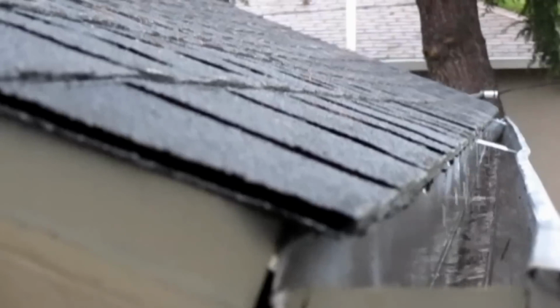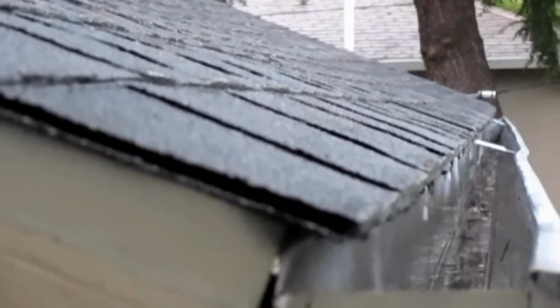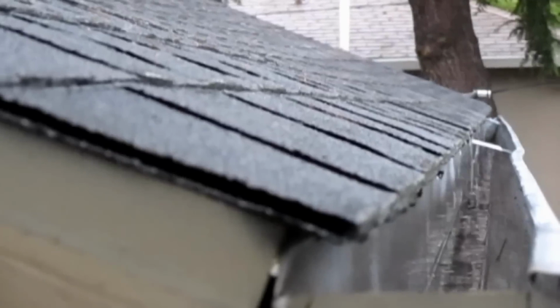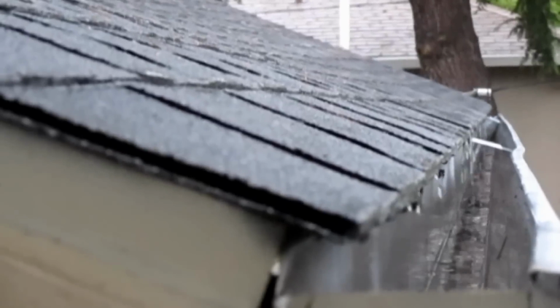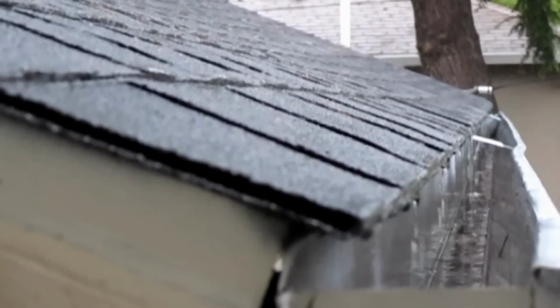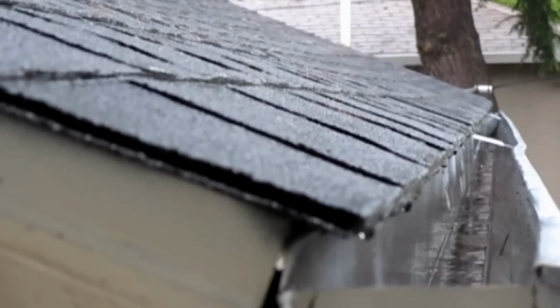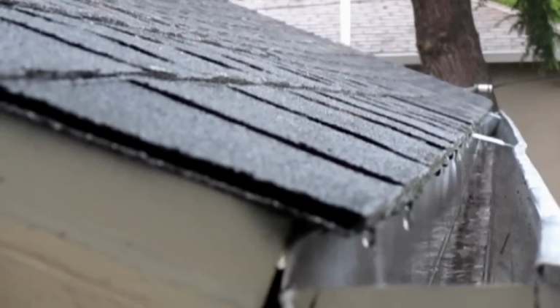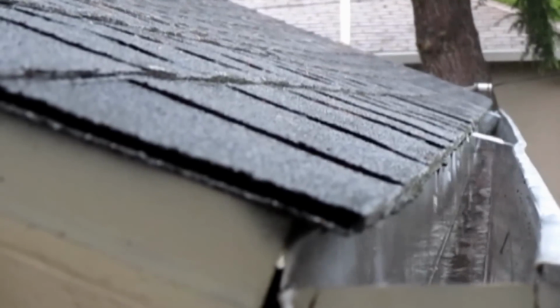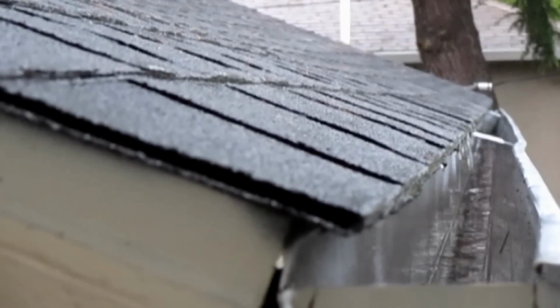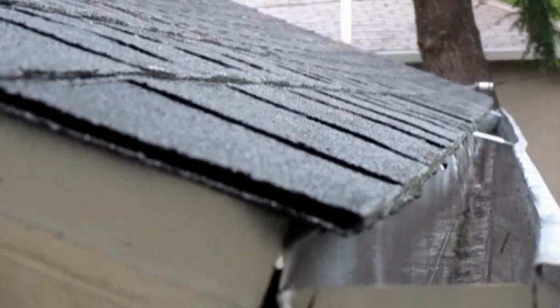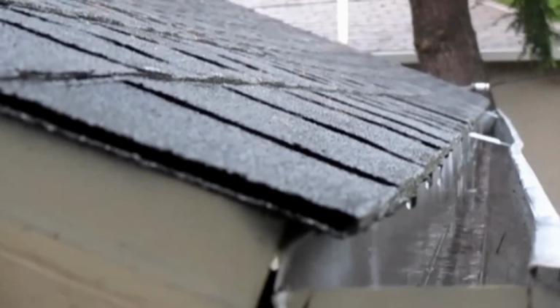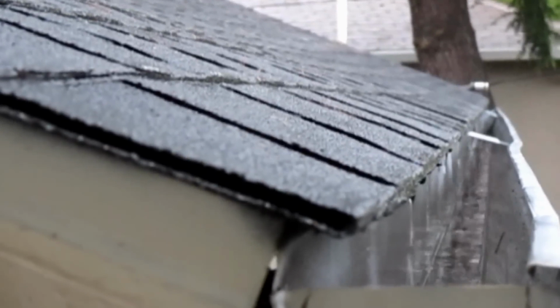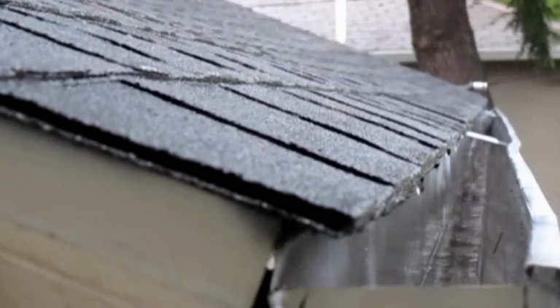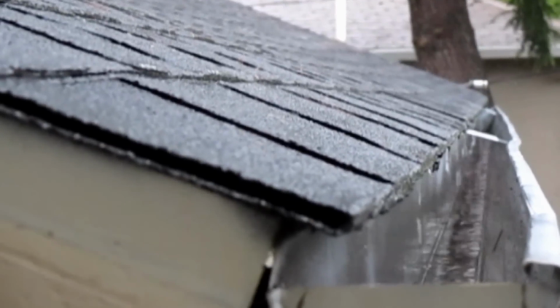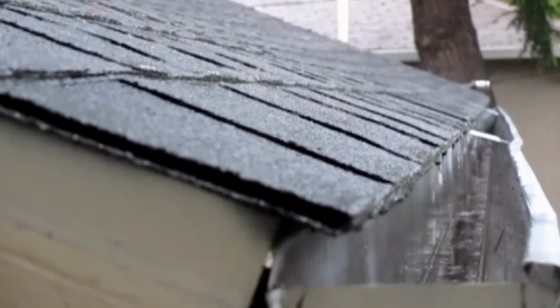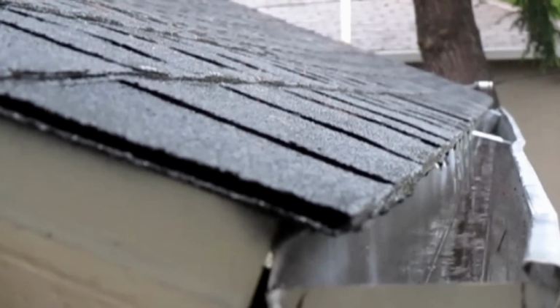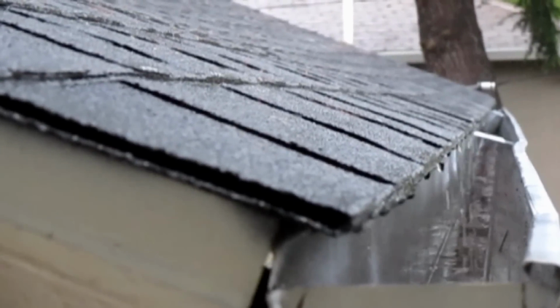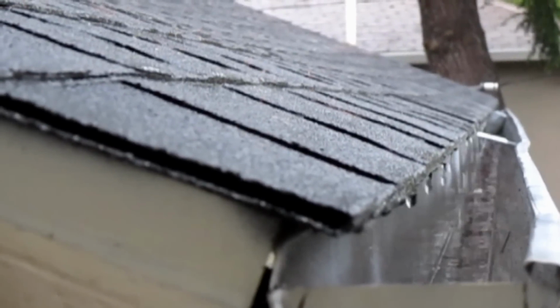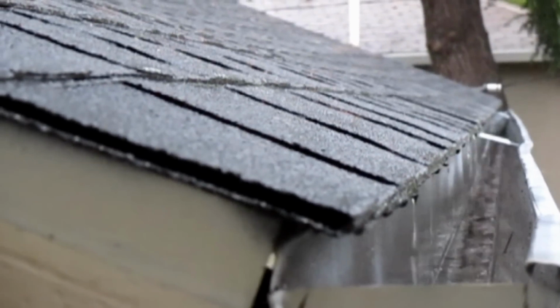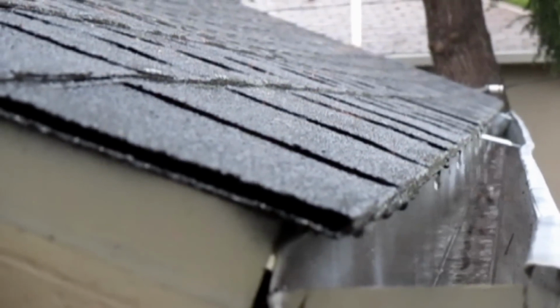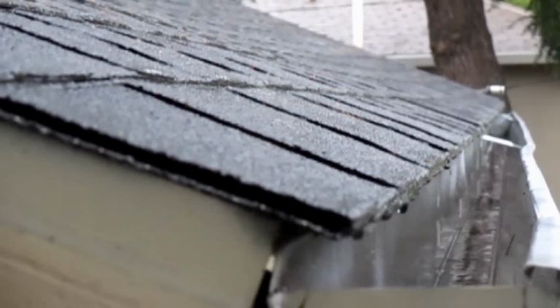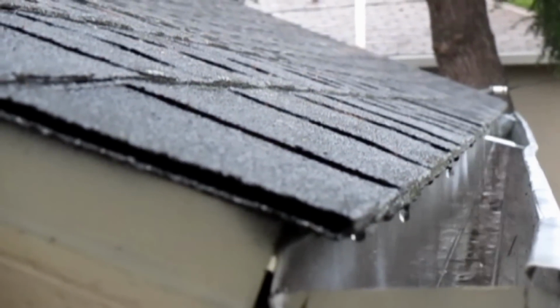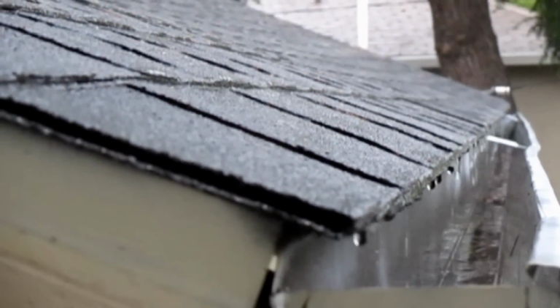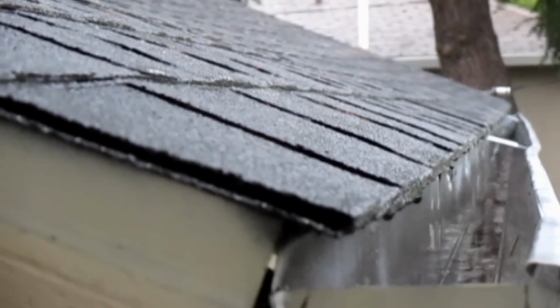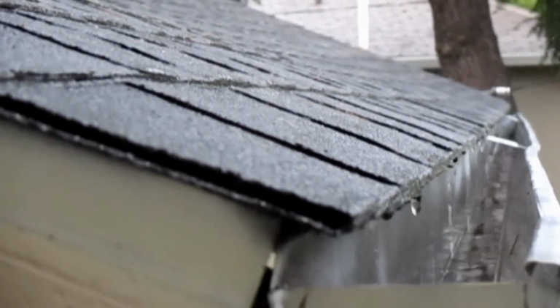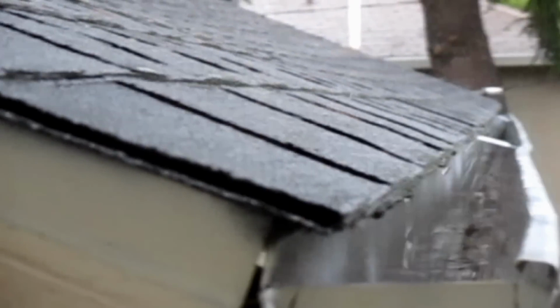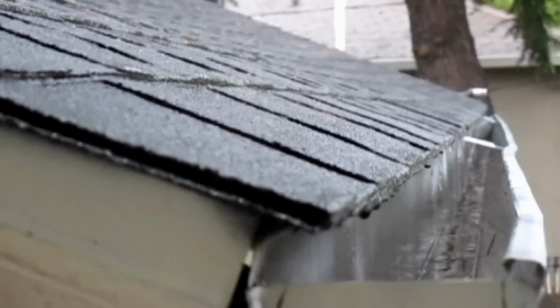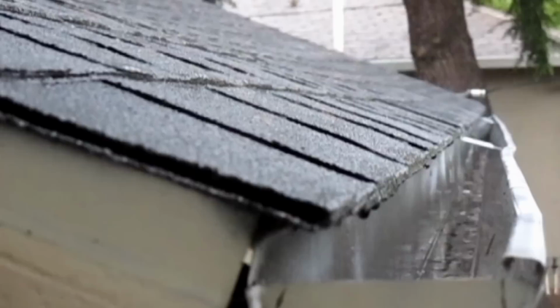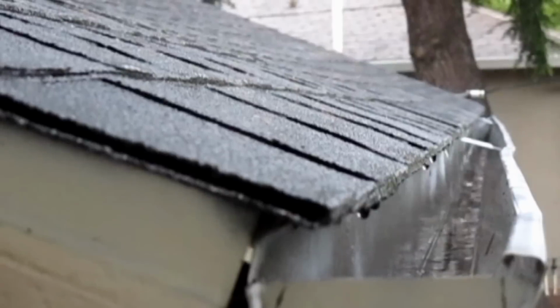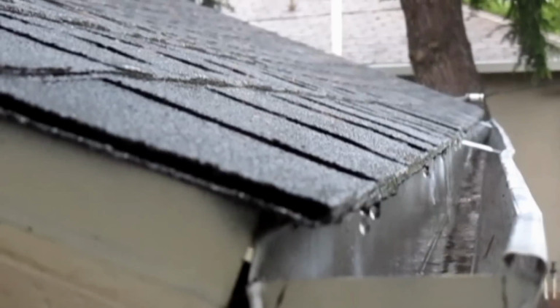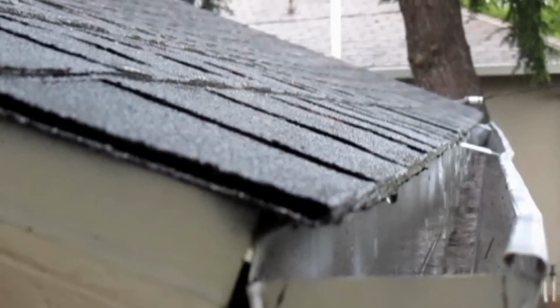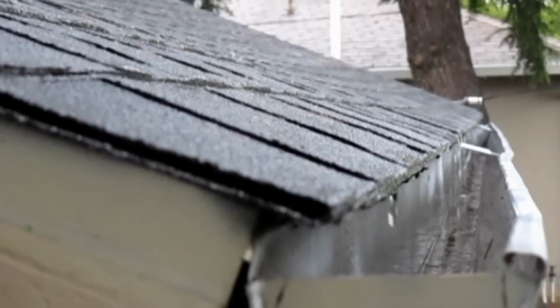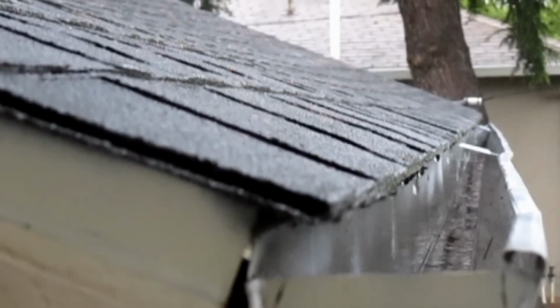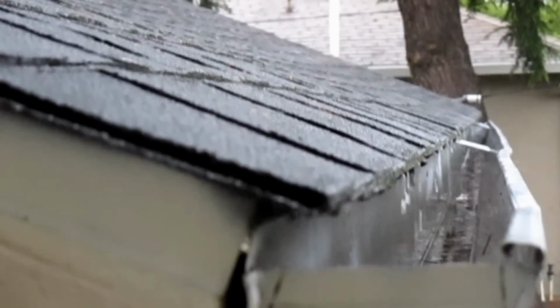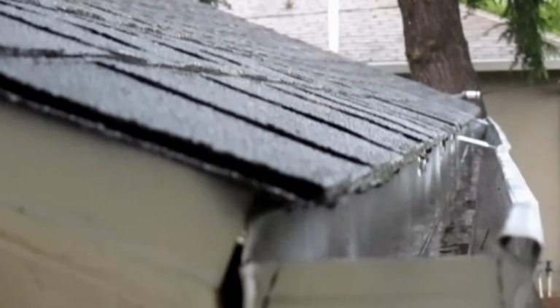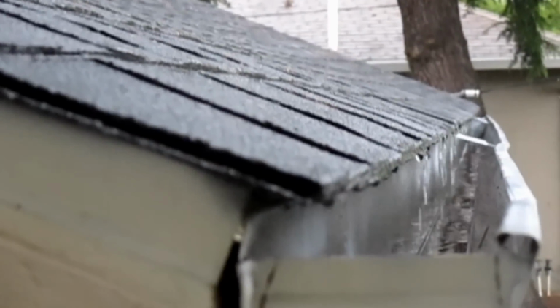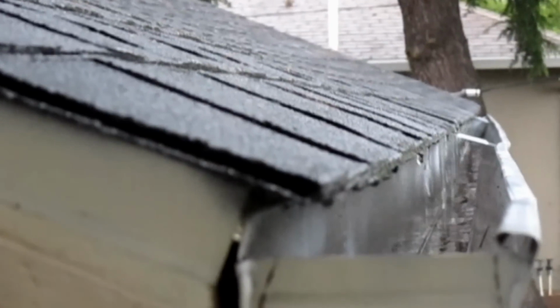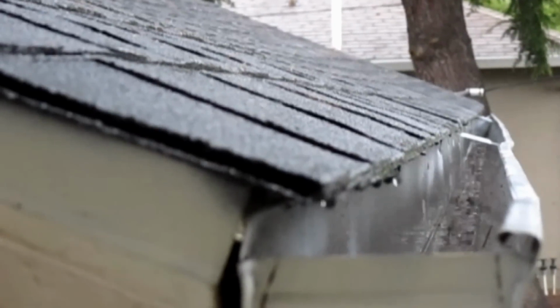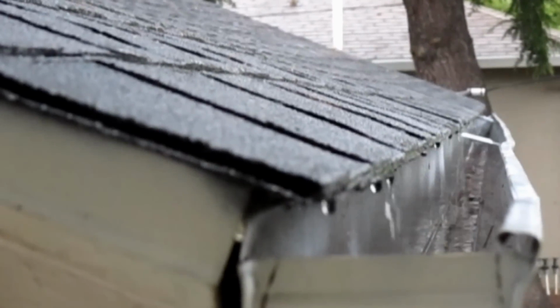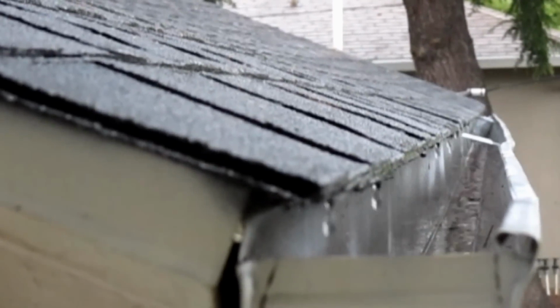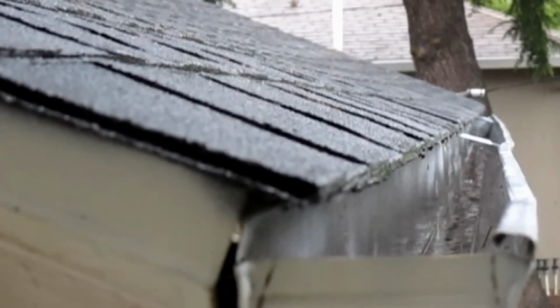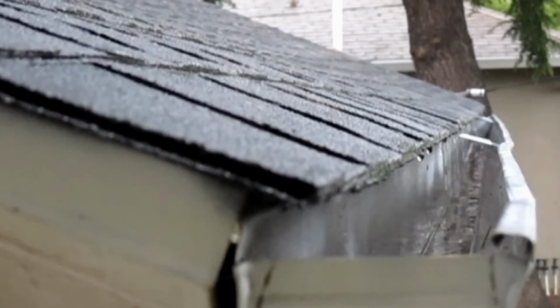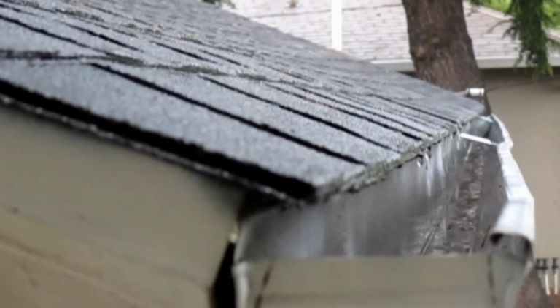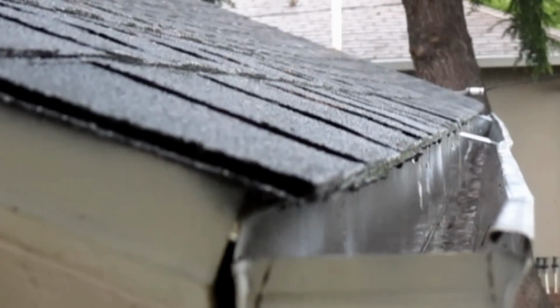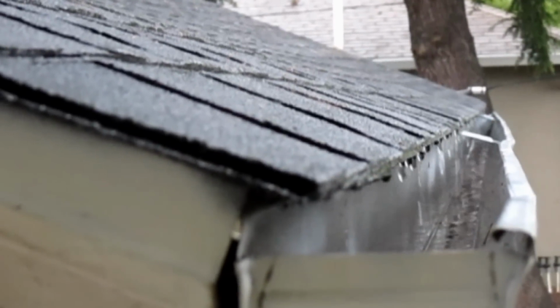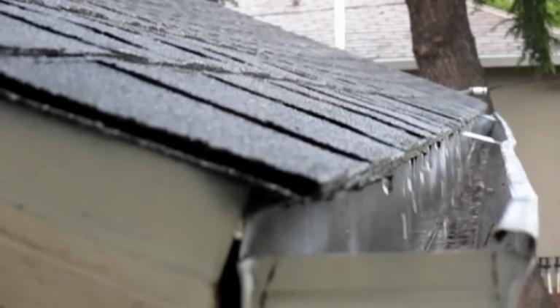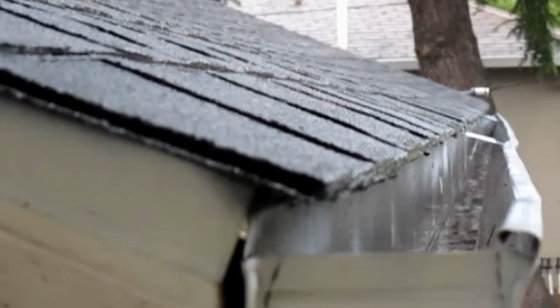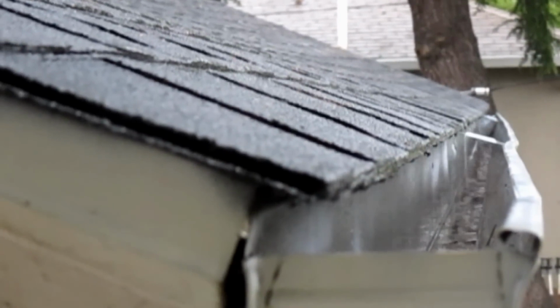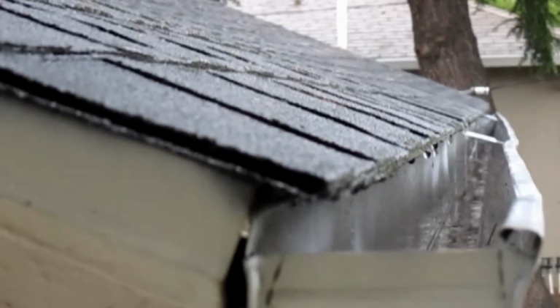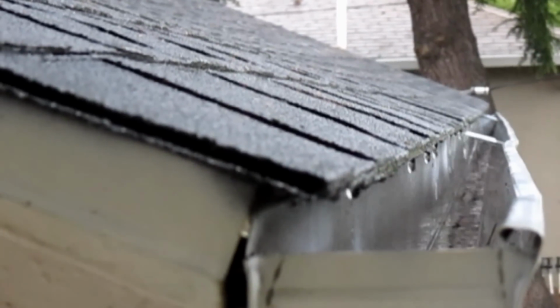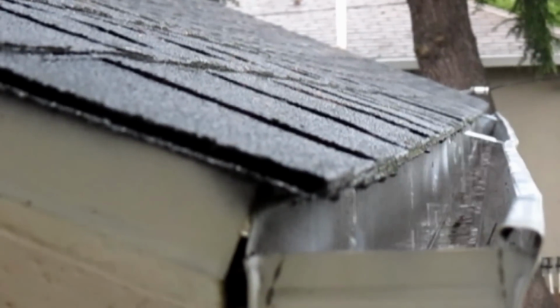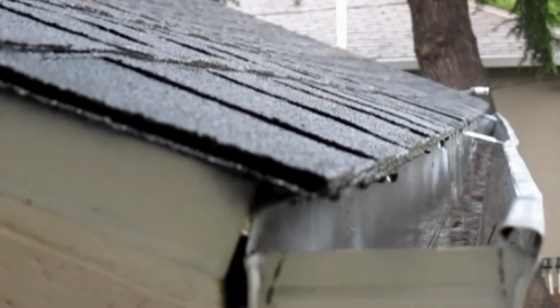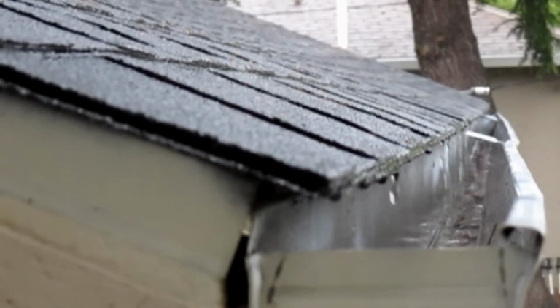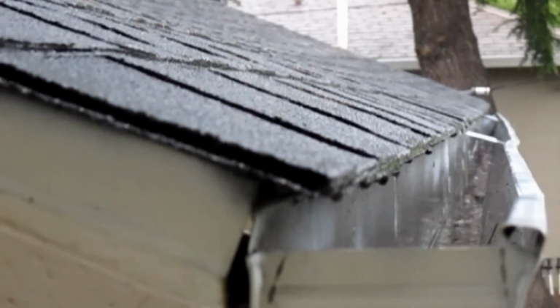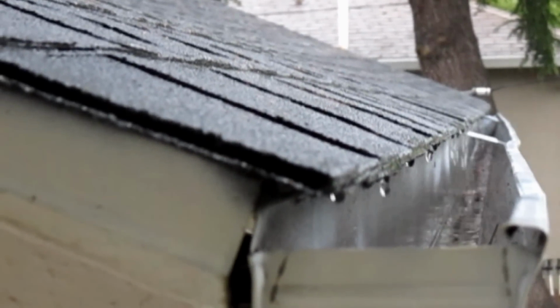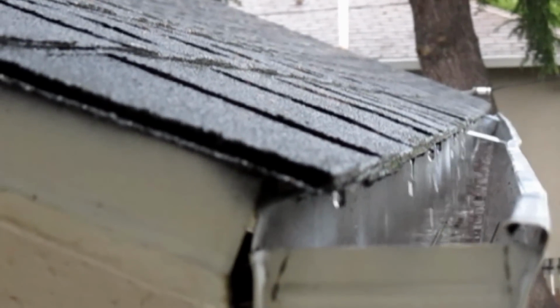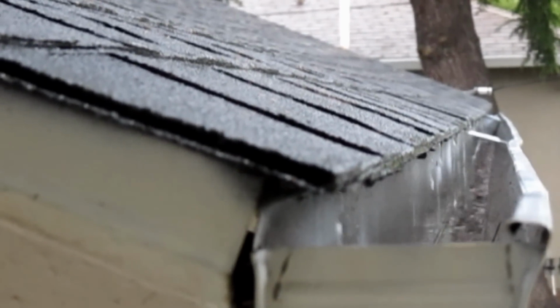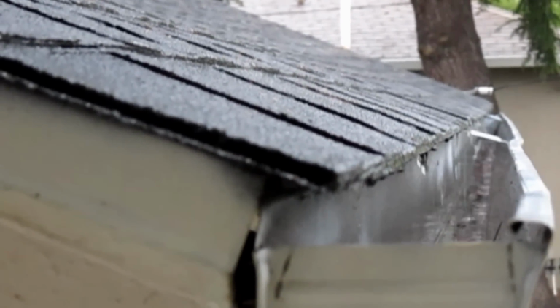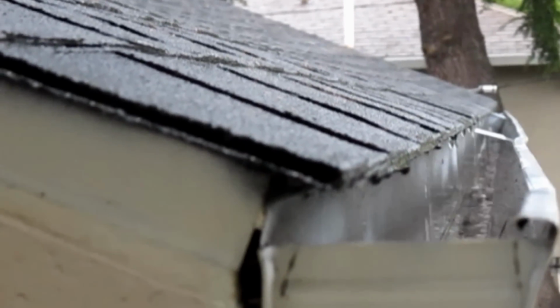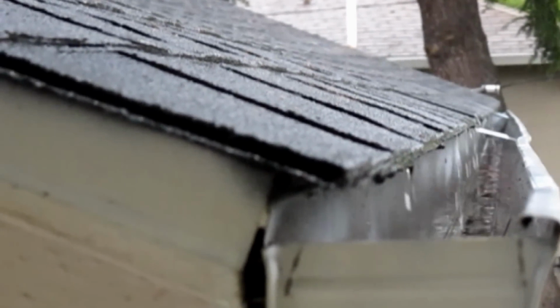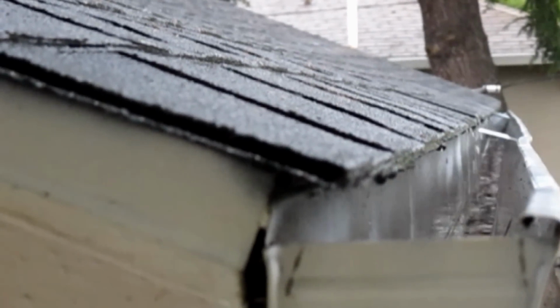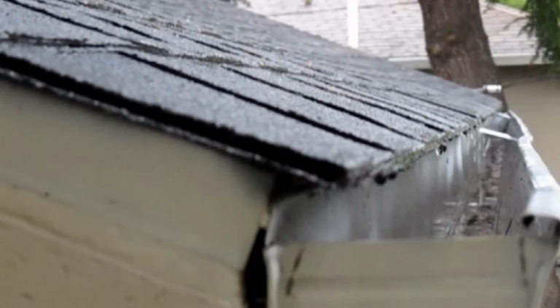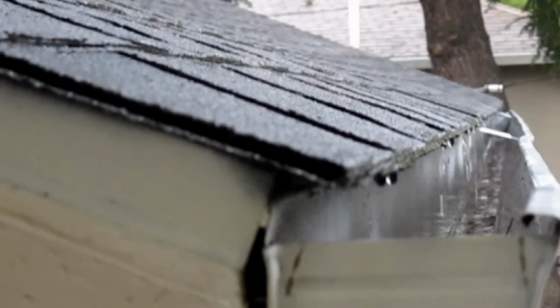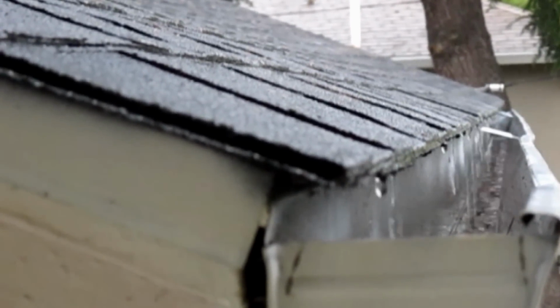Hey there, how's it going everybody? Today I'll be sharing with you how I go about purifying the rainwater that I catch off my roof, making it drinkable.